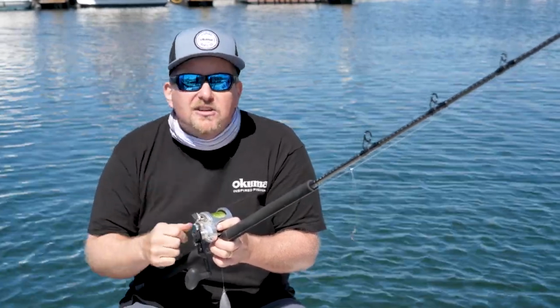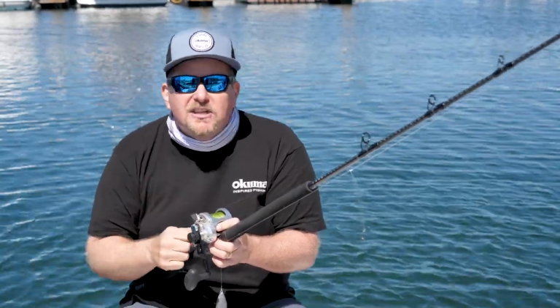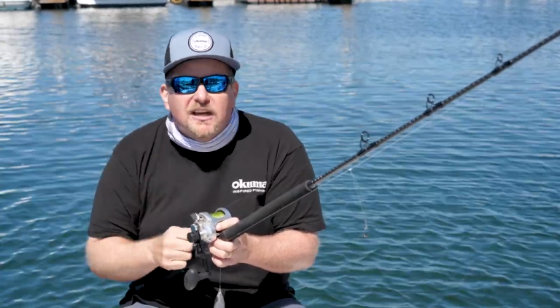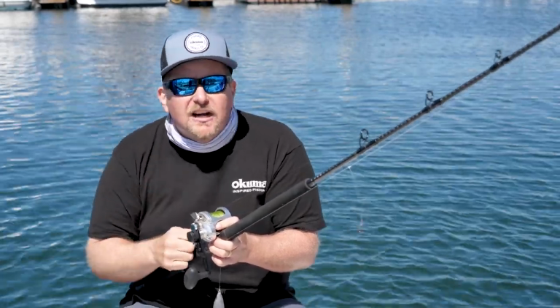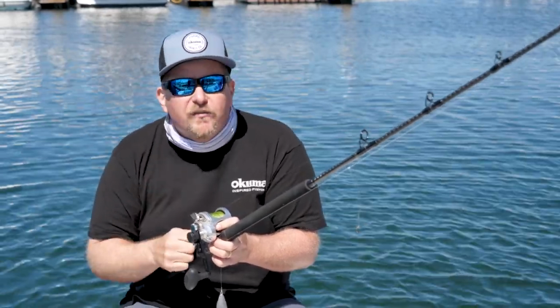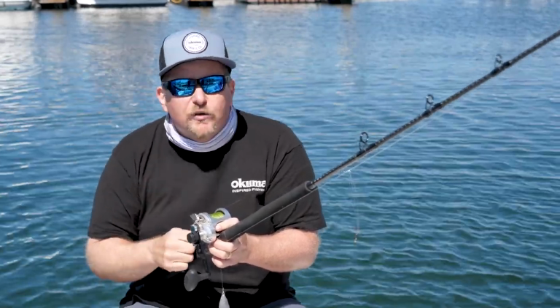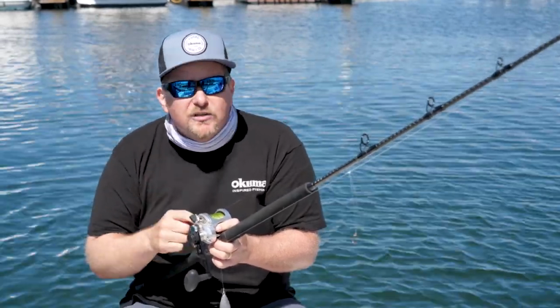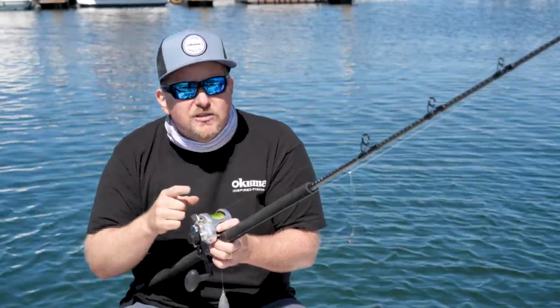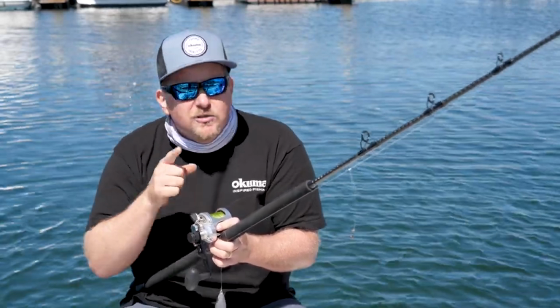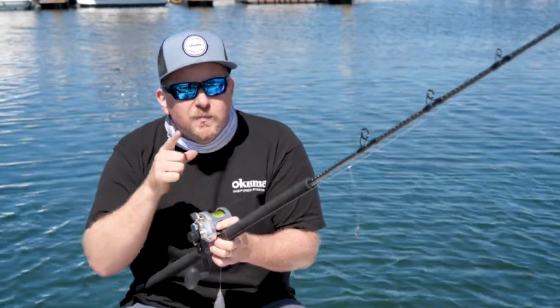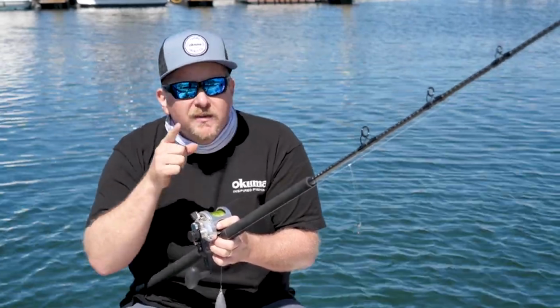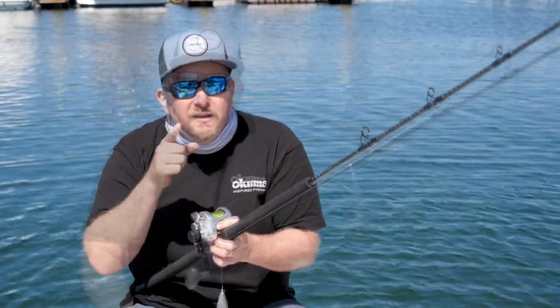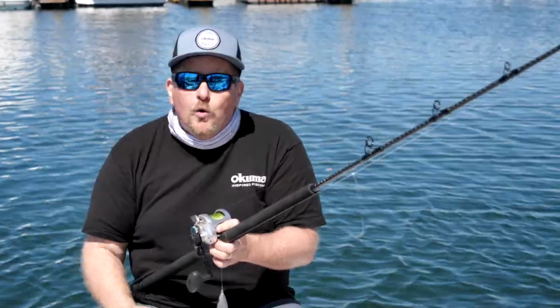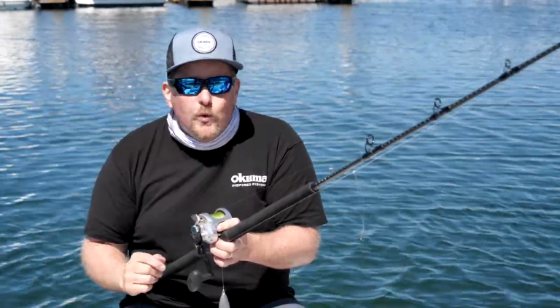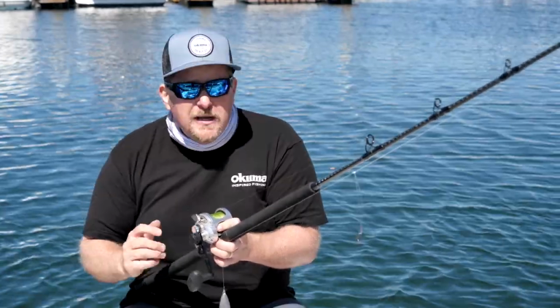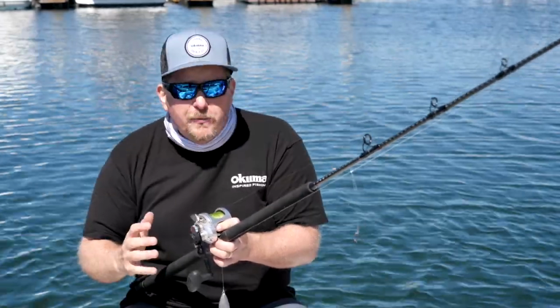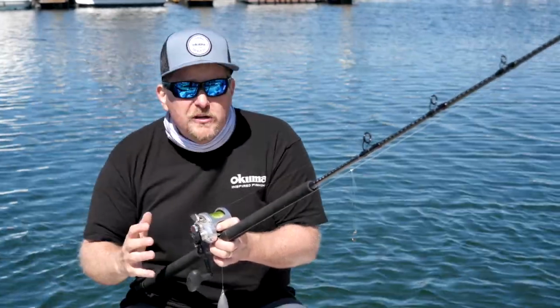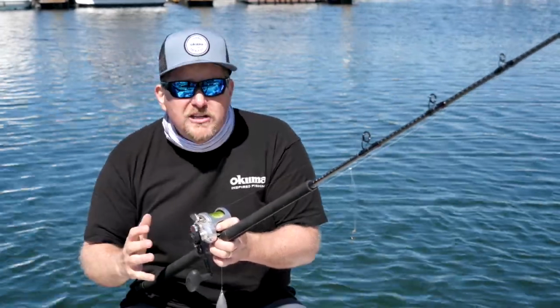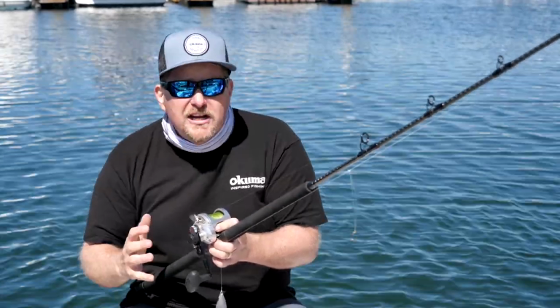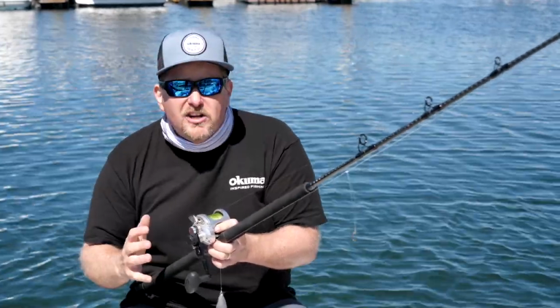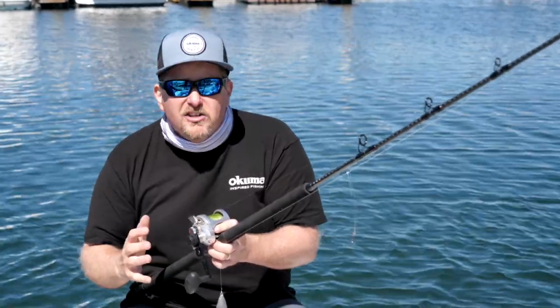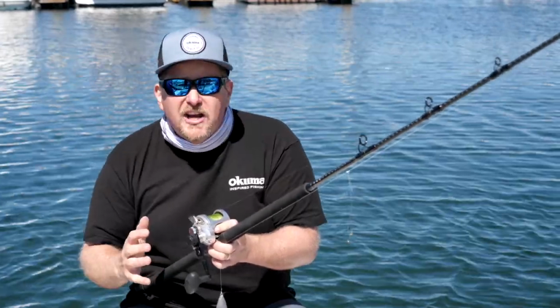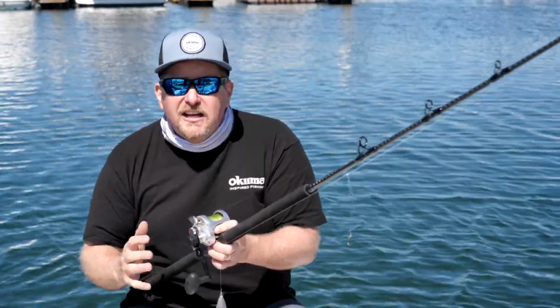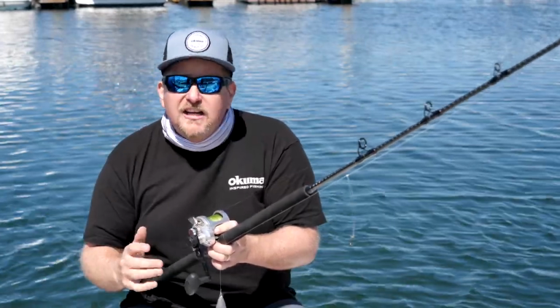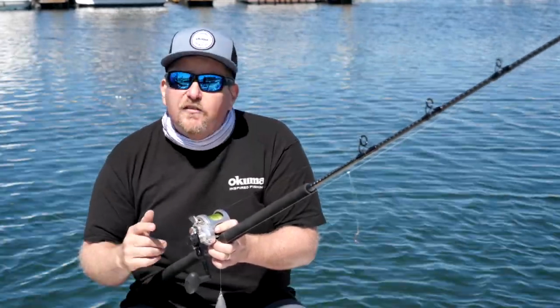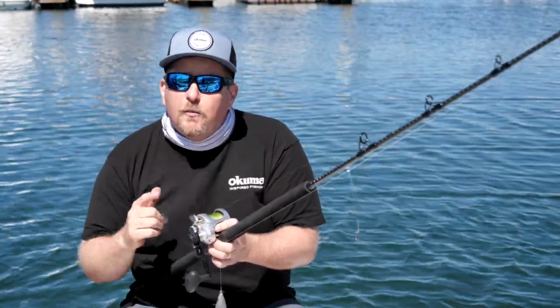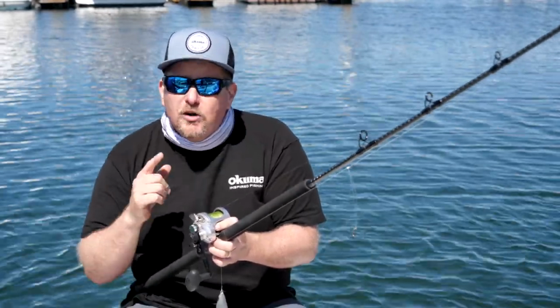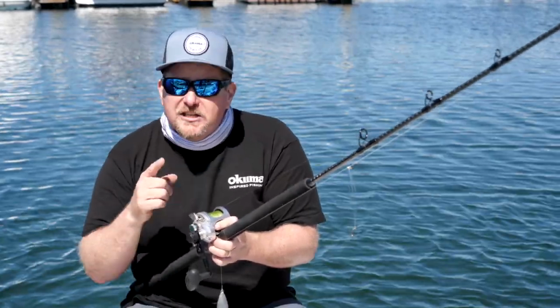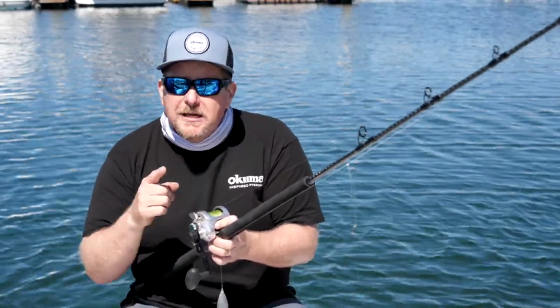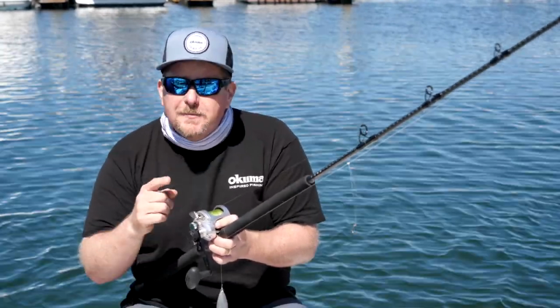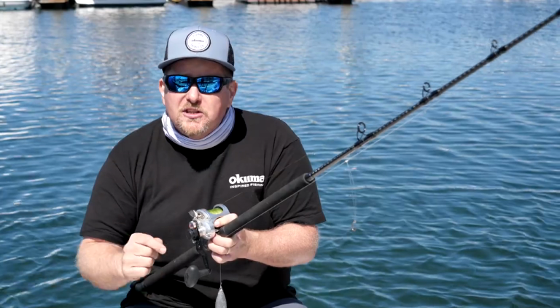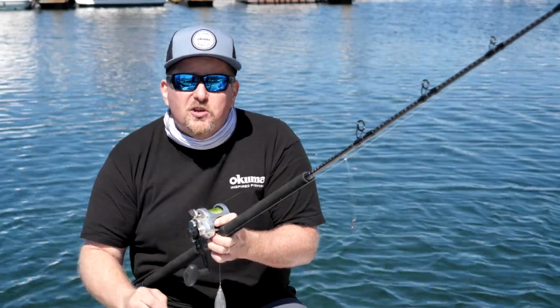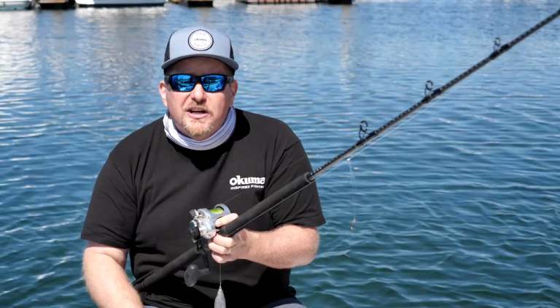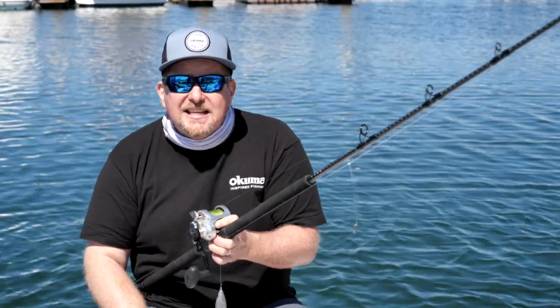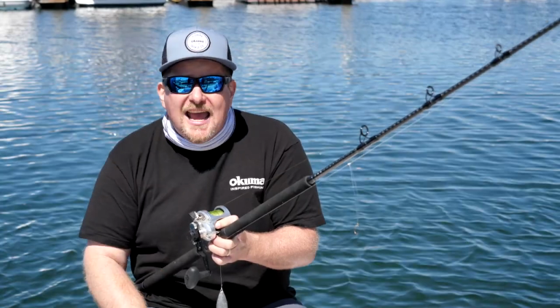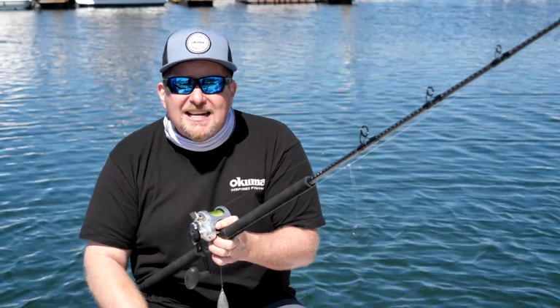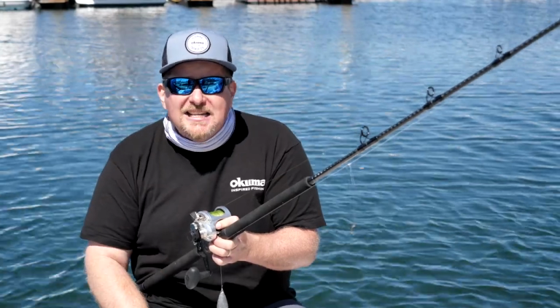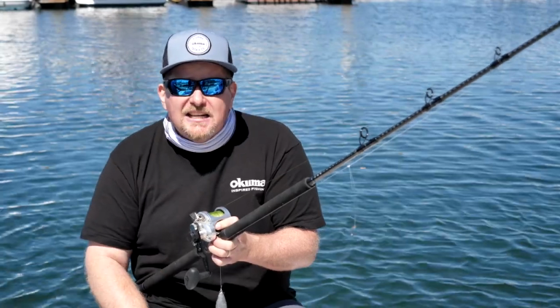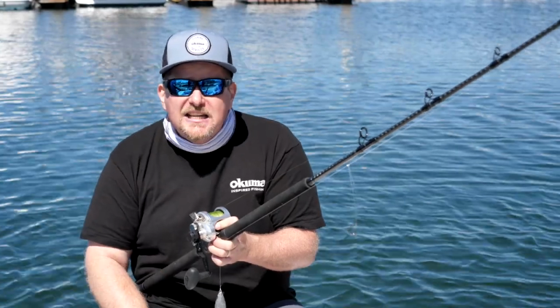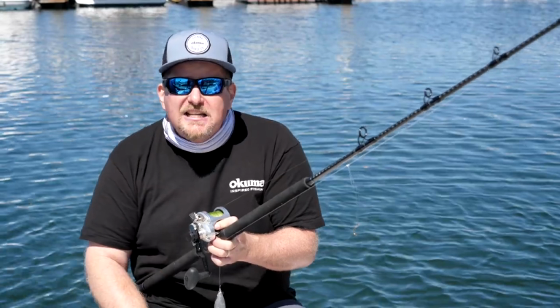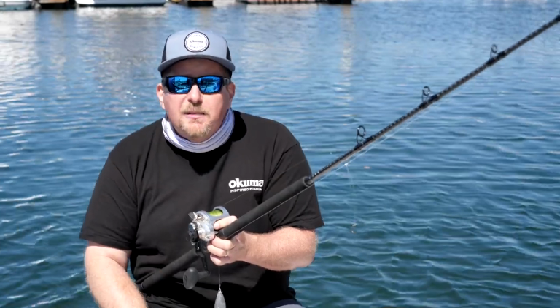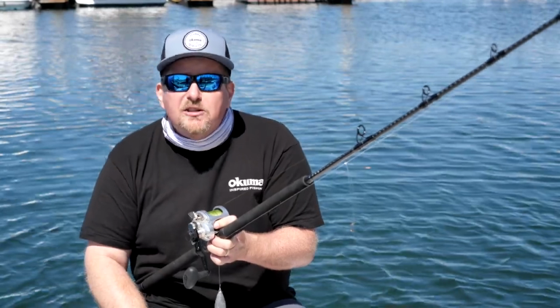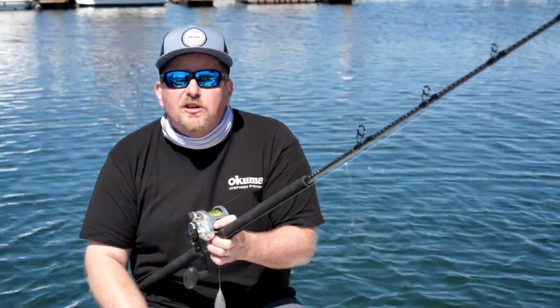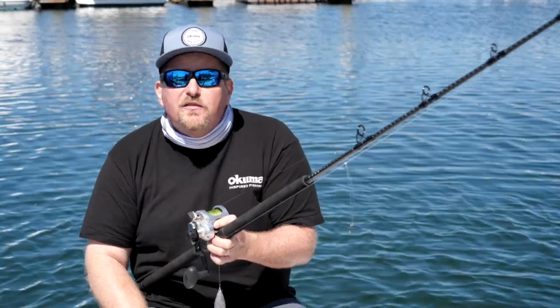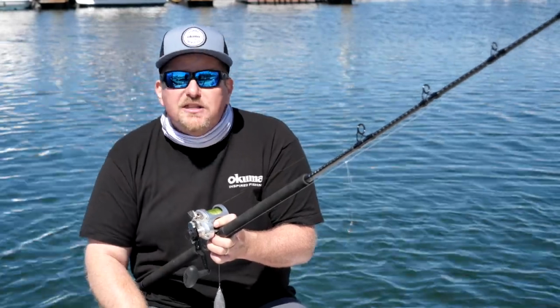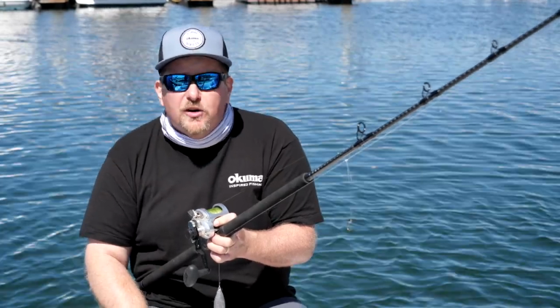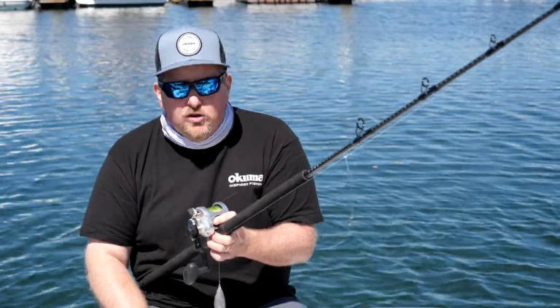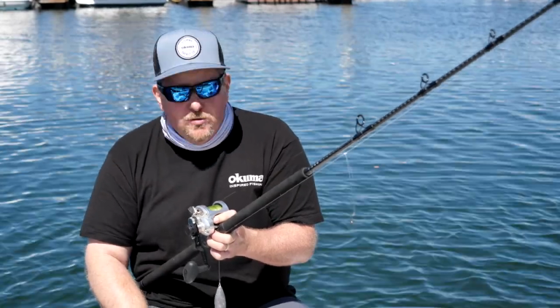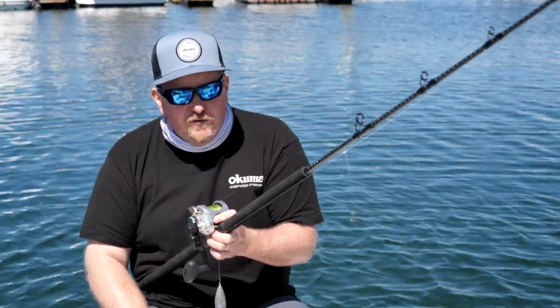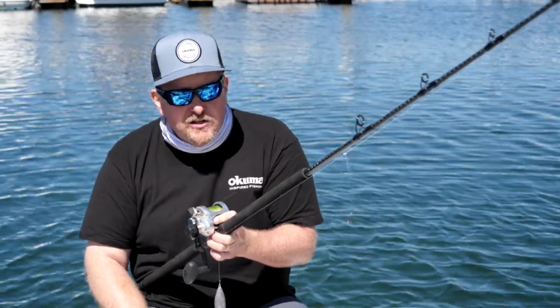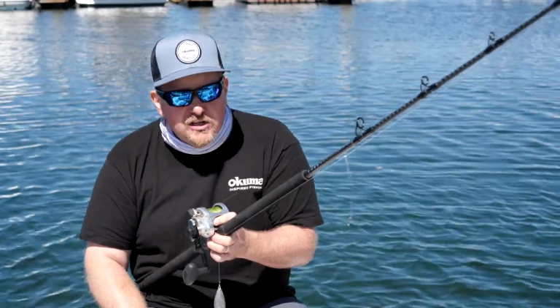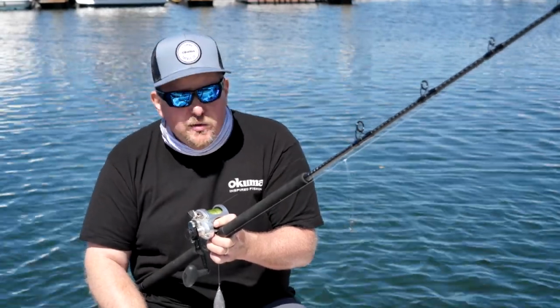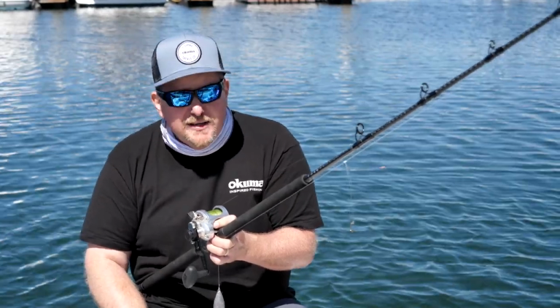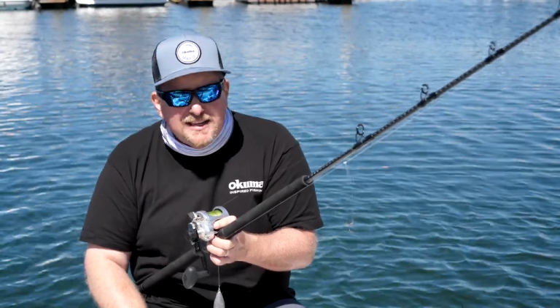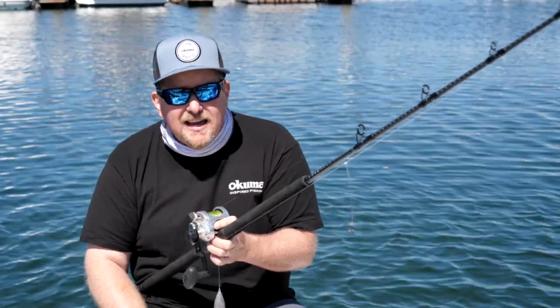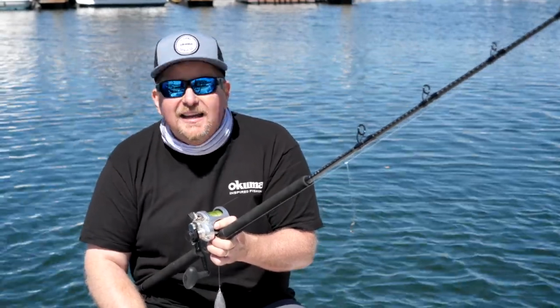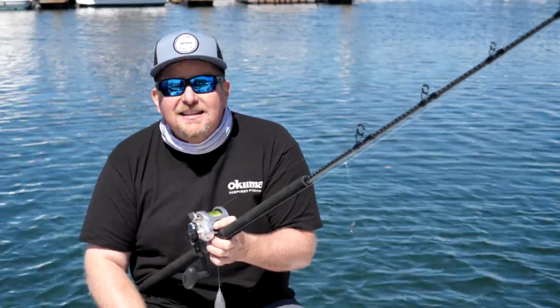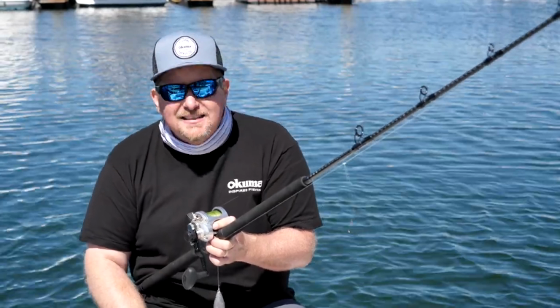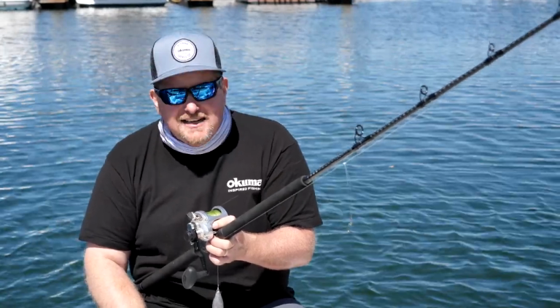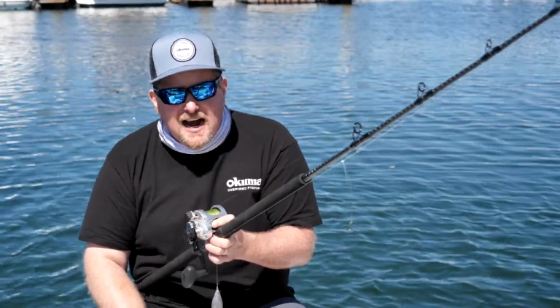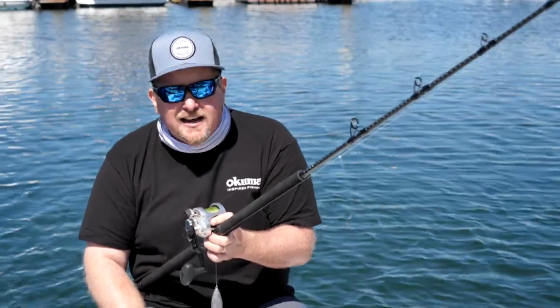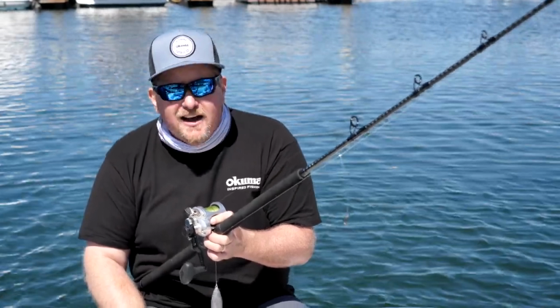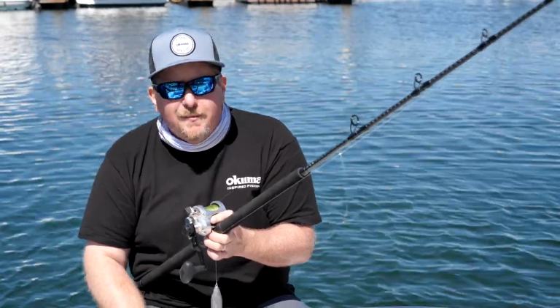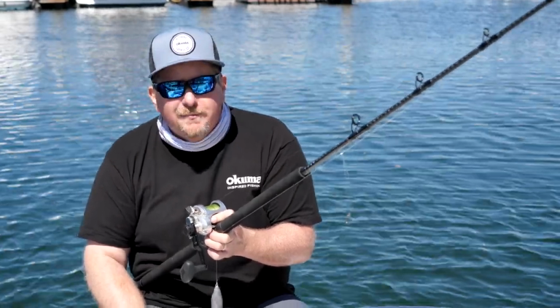When rockfish season starts, the whole season starts for Southern California — we're talking yellowtail, white sea bass, everything else starts kicking off real soon. We appreciate y'all checking in. For more tips, tricks, and techniques make sure you visit okumafishingusa.com.